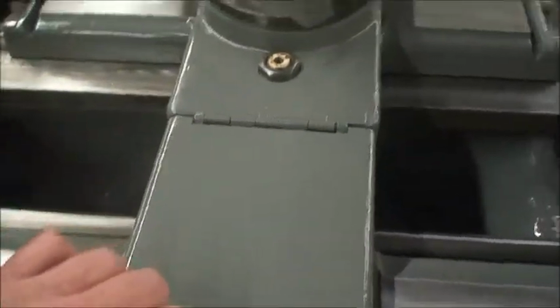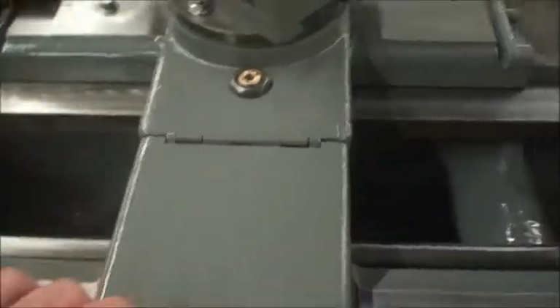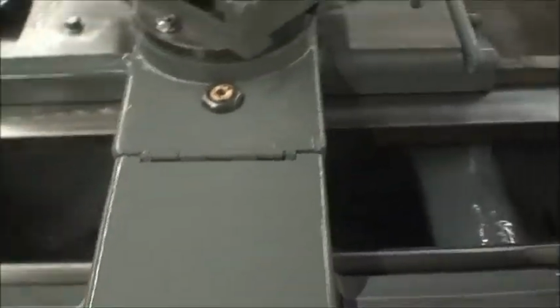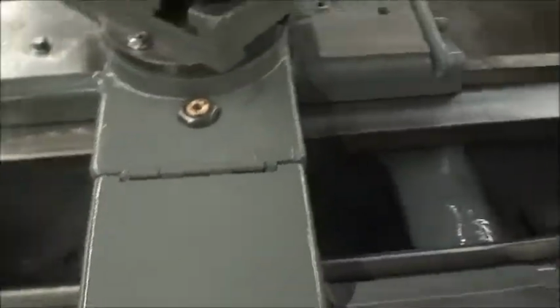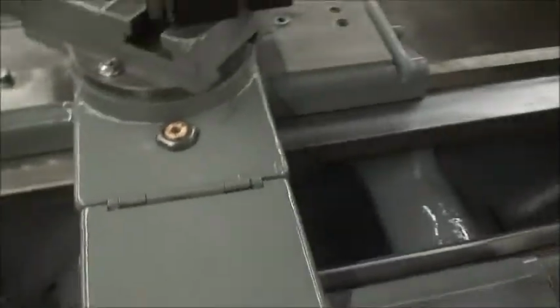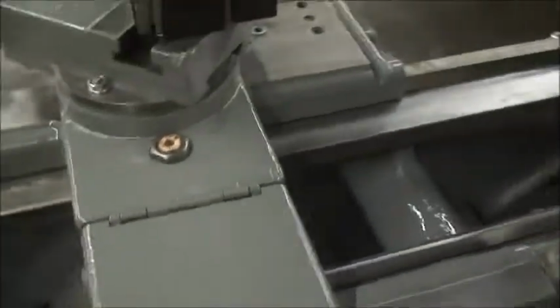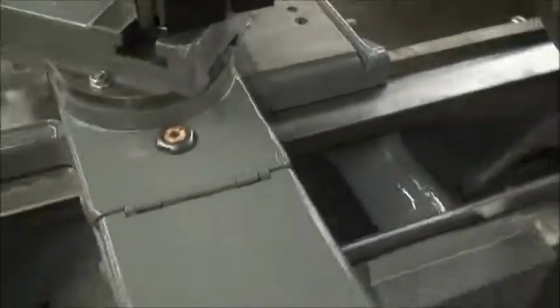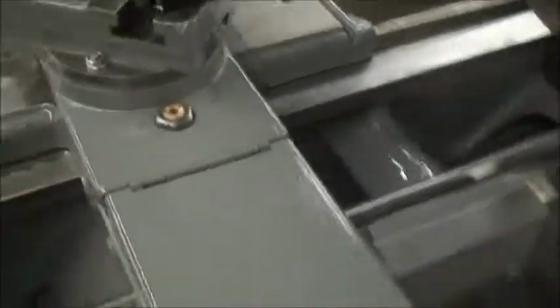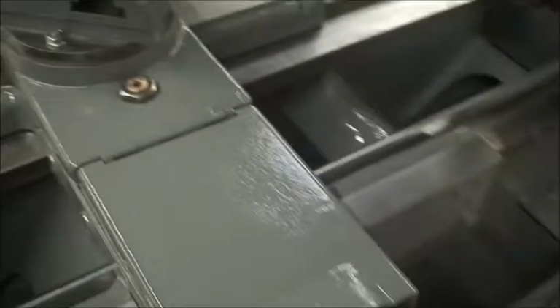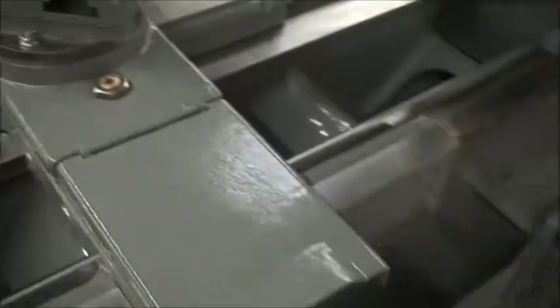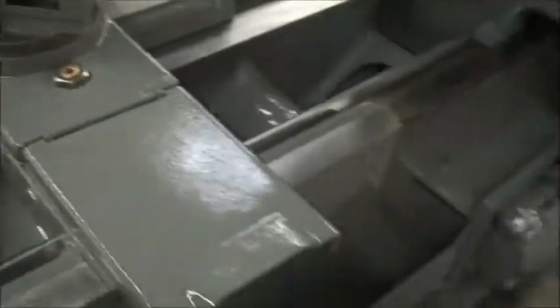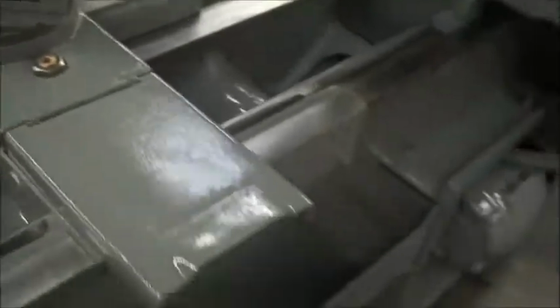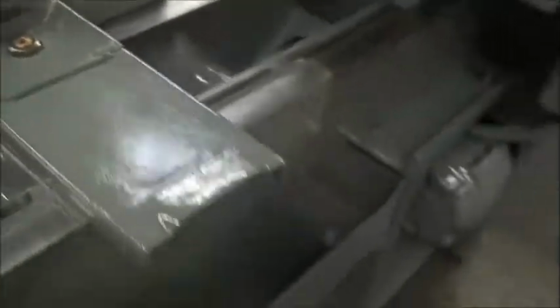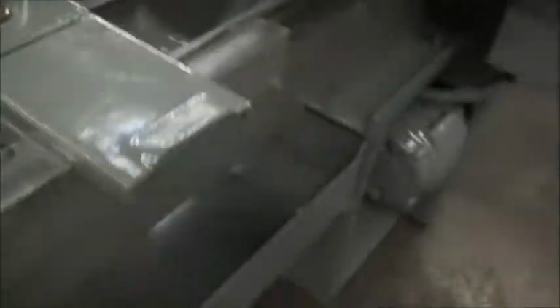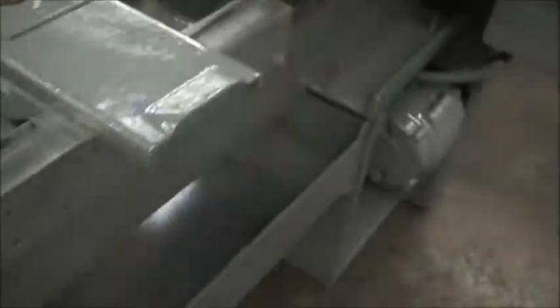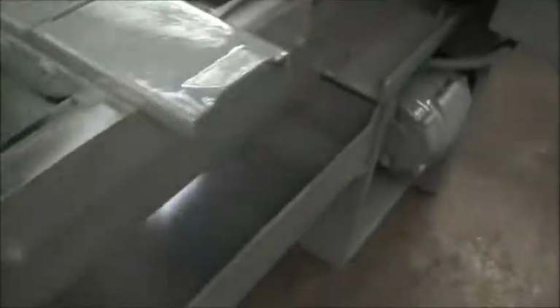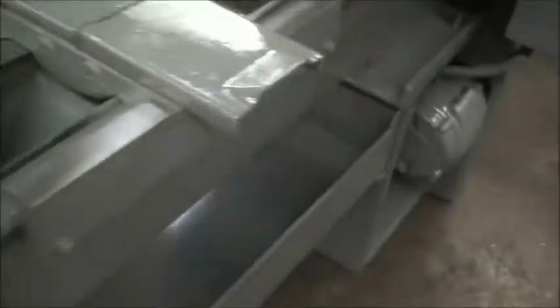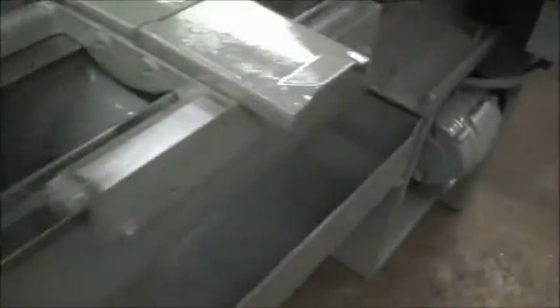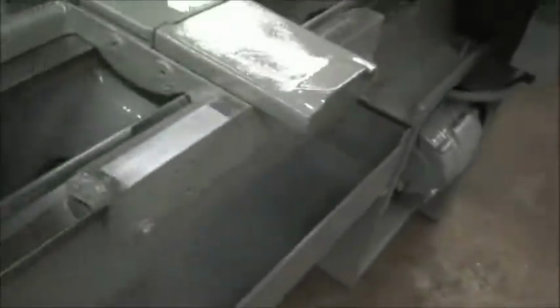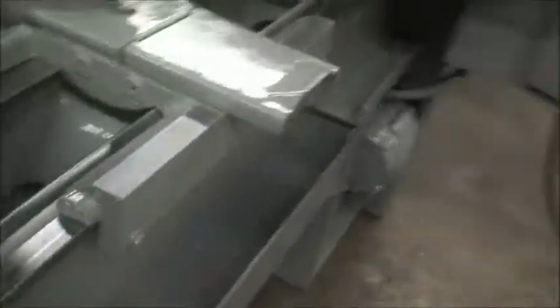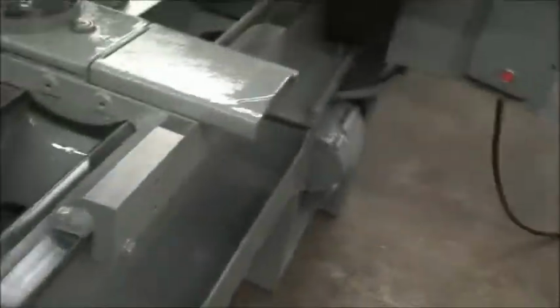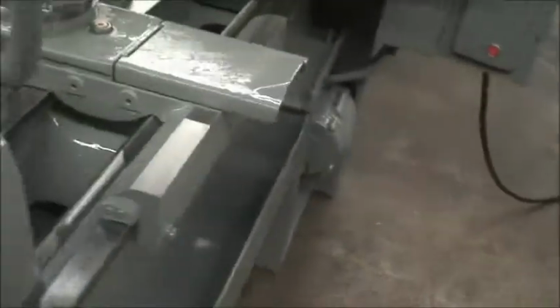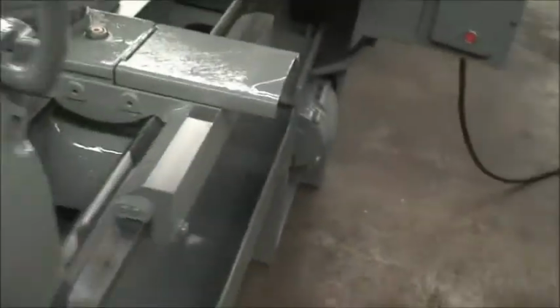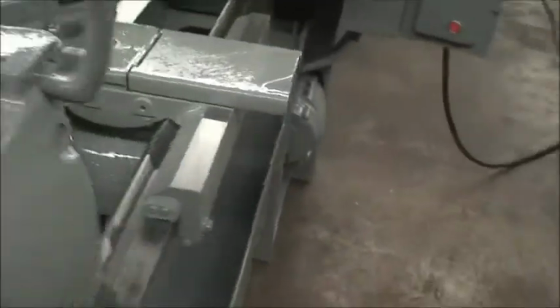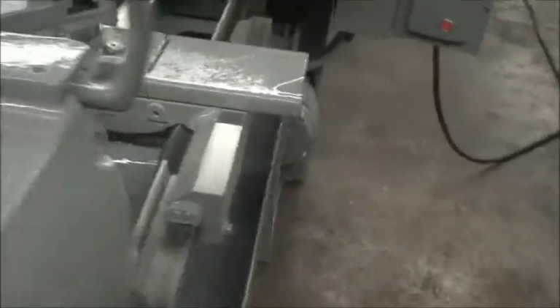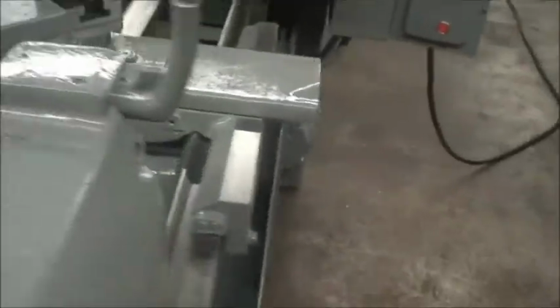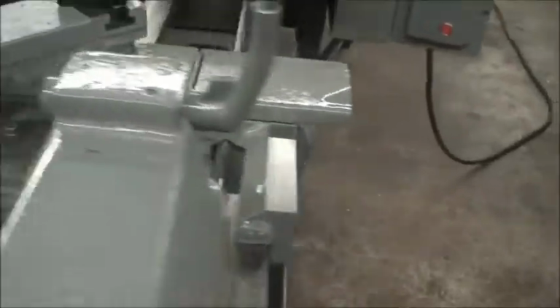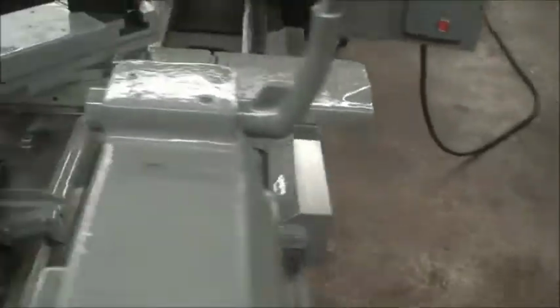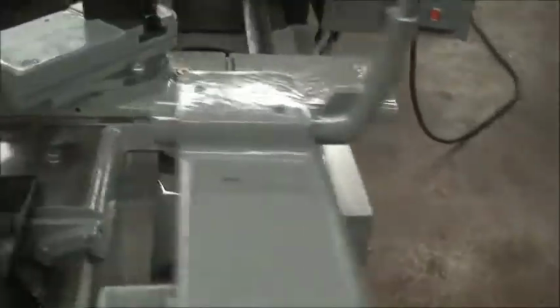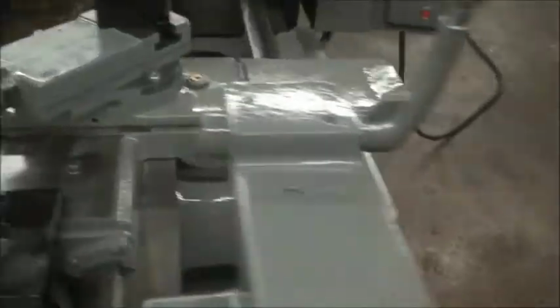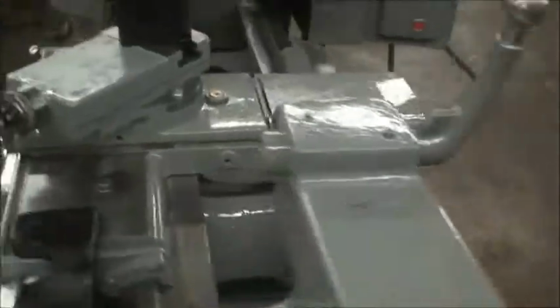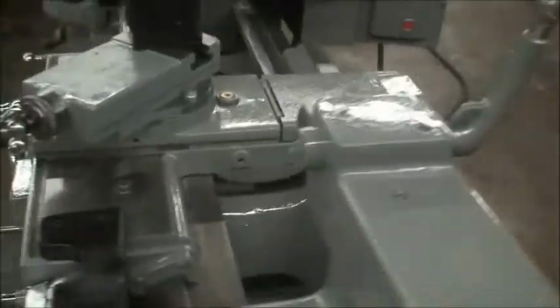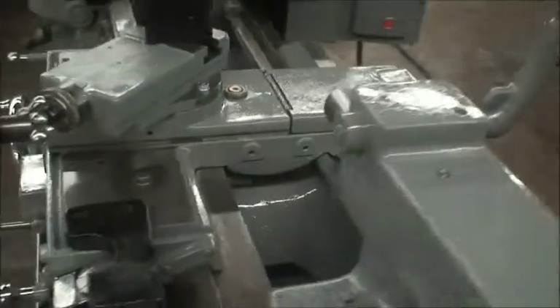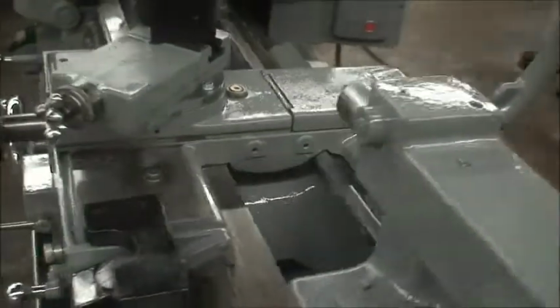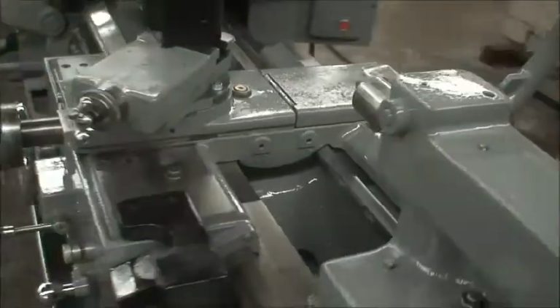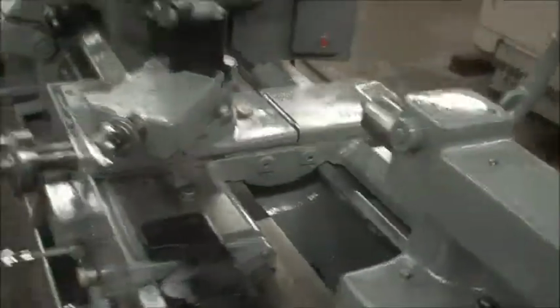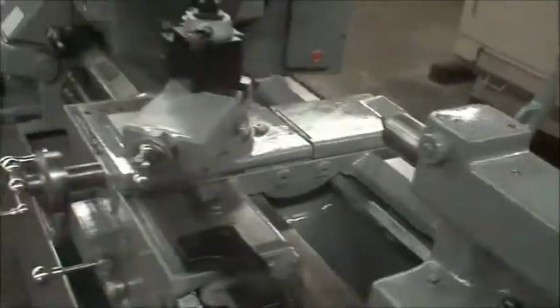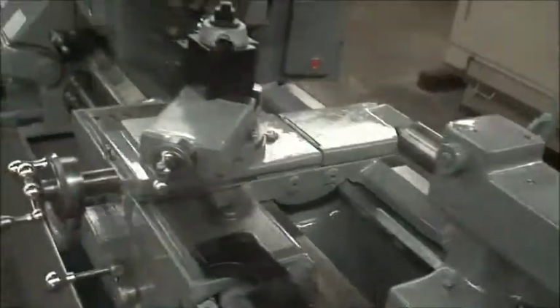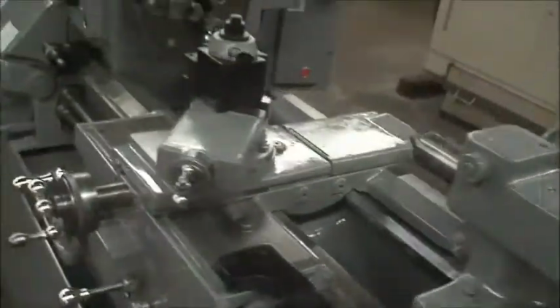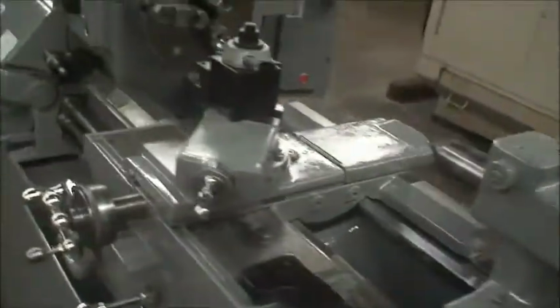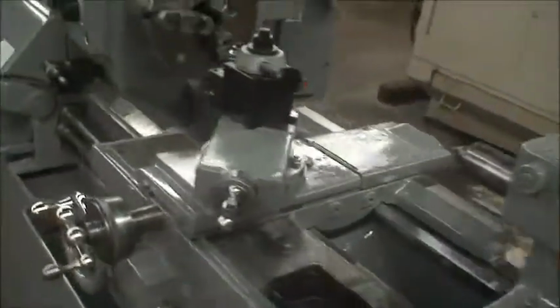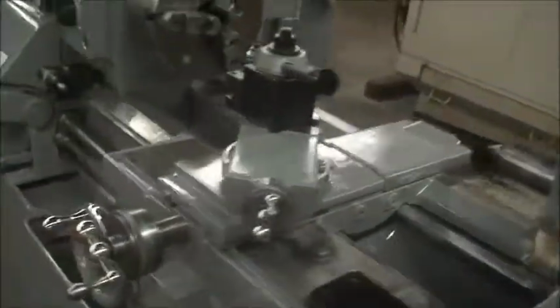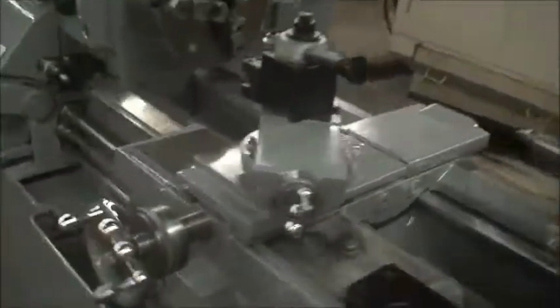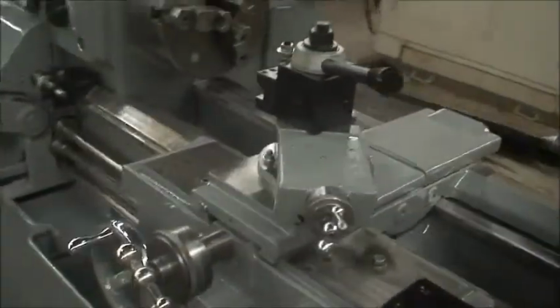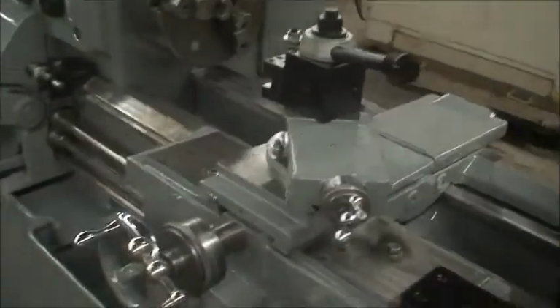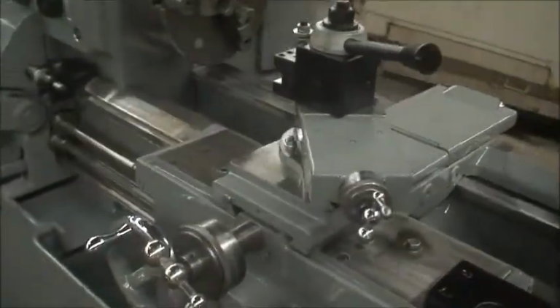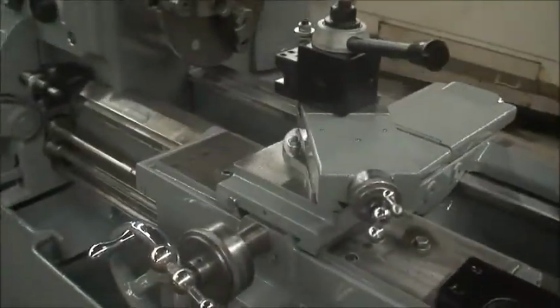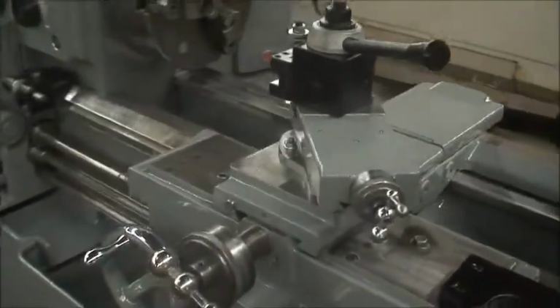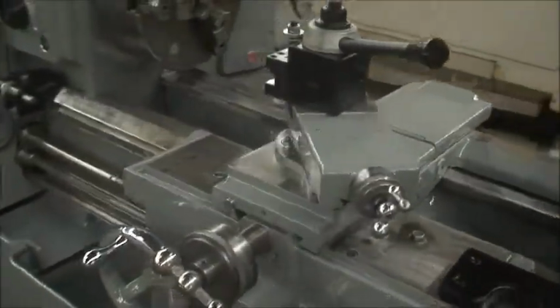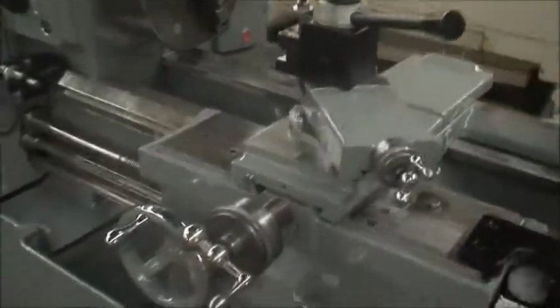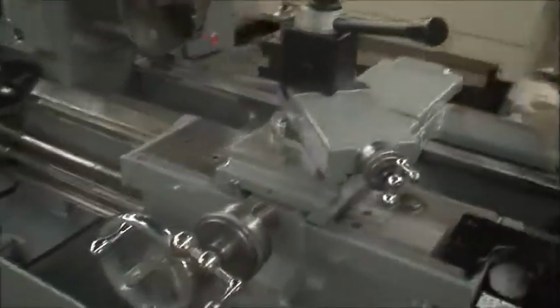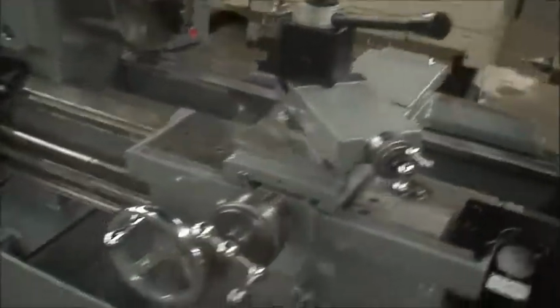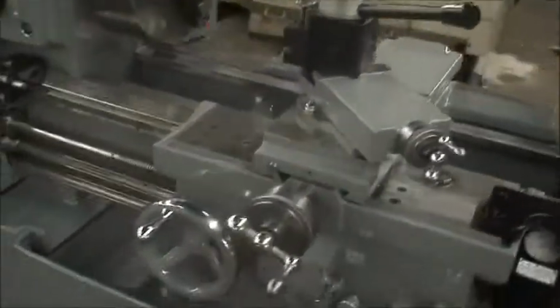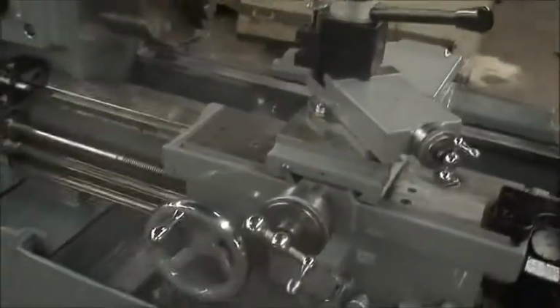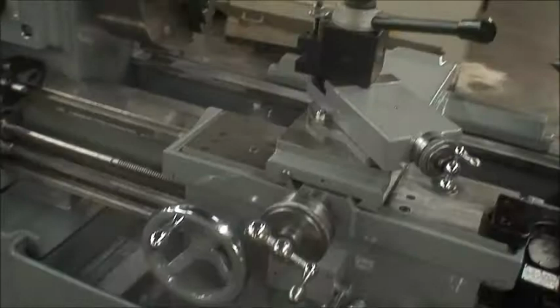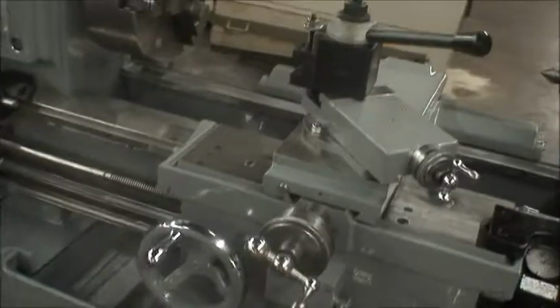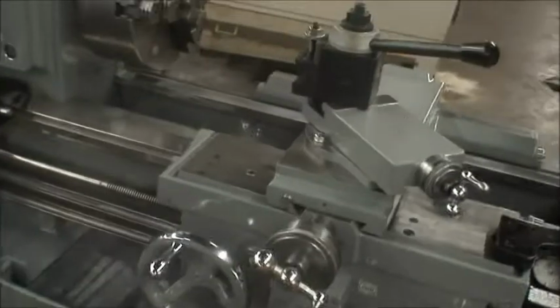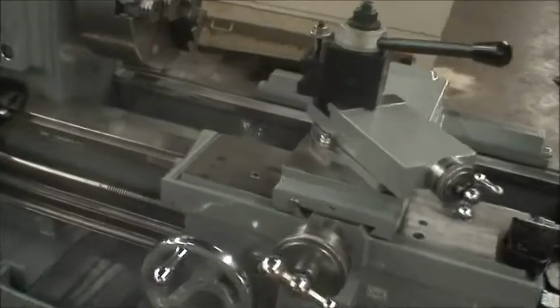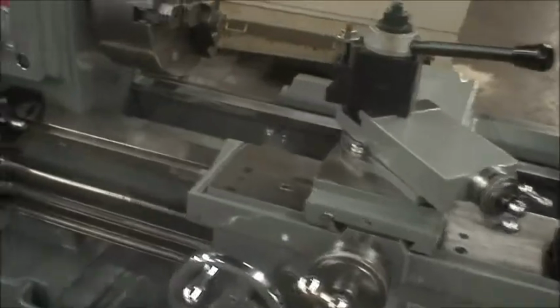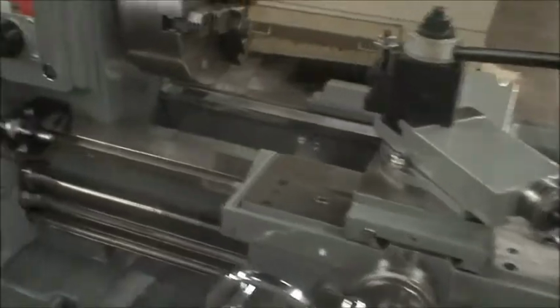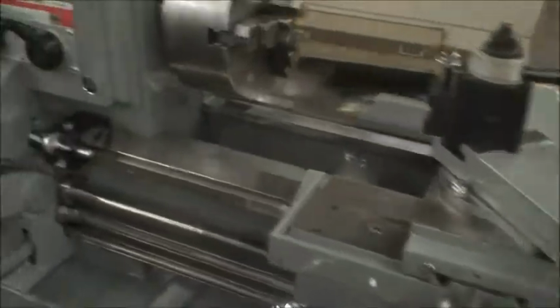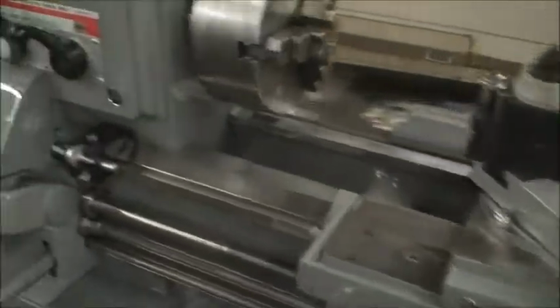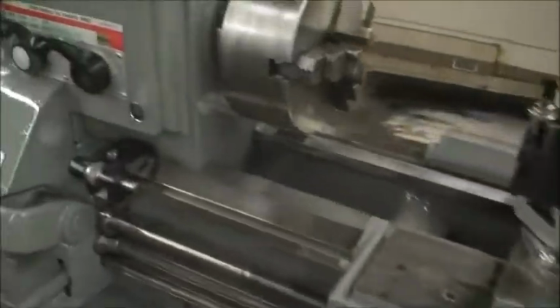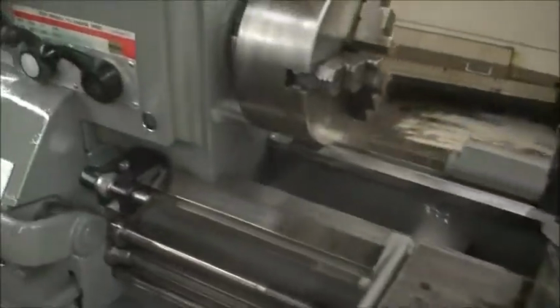Alright, so we are going to start the machine. We will go through some spindle speeds for you, and the longitudinal feeds and the cross feed.